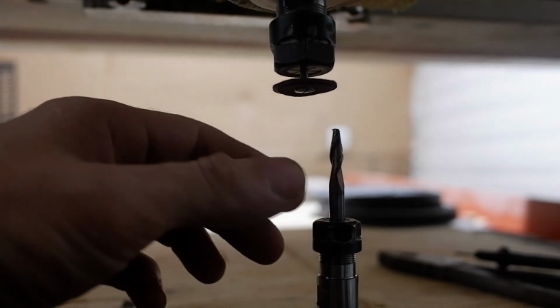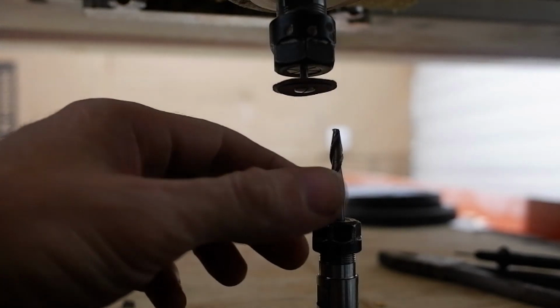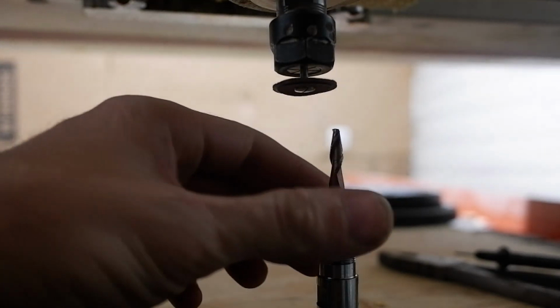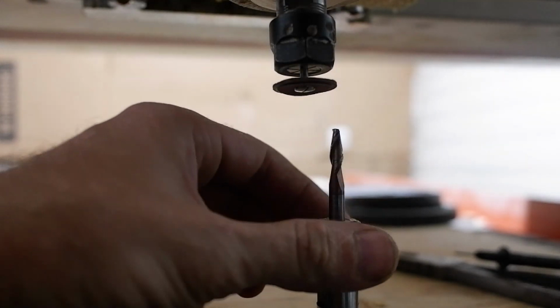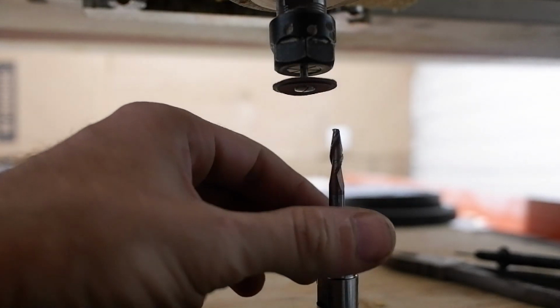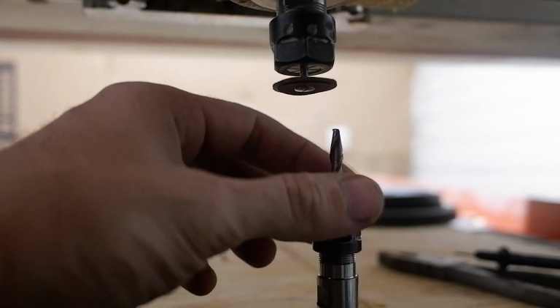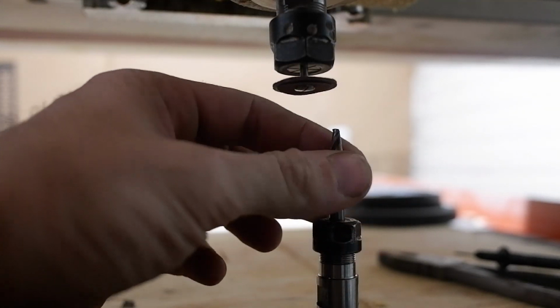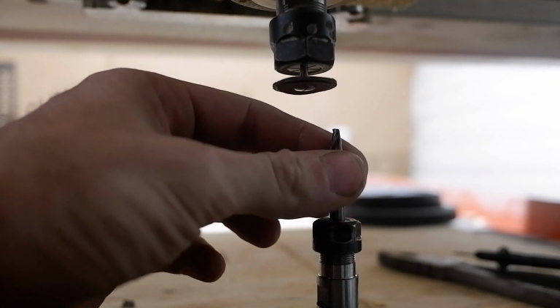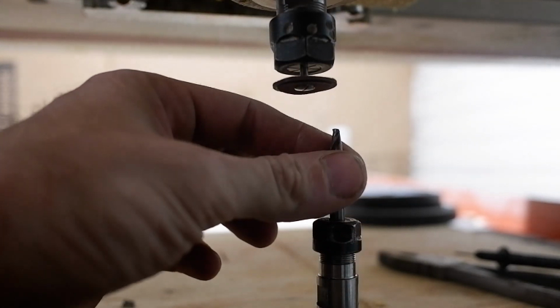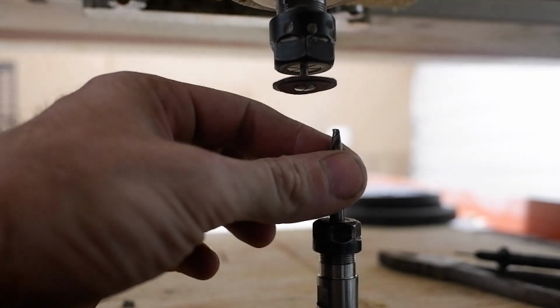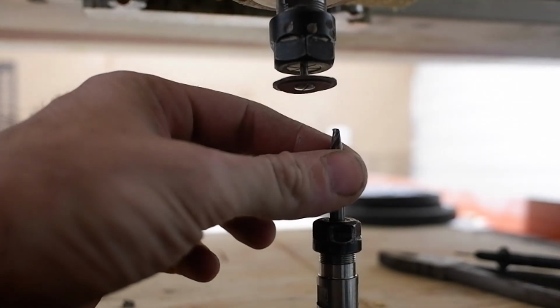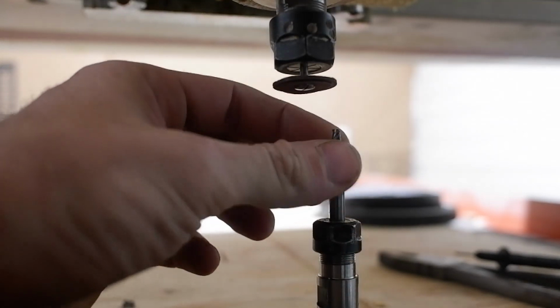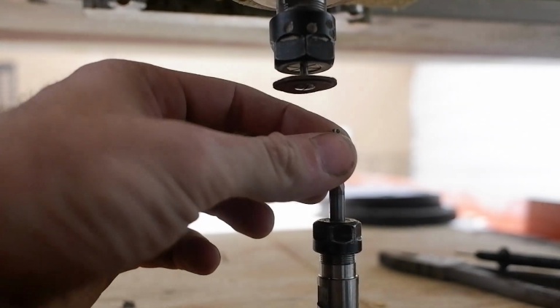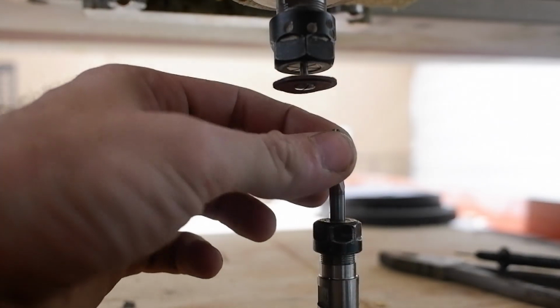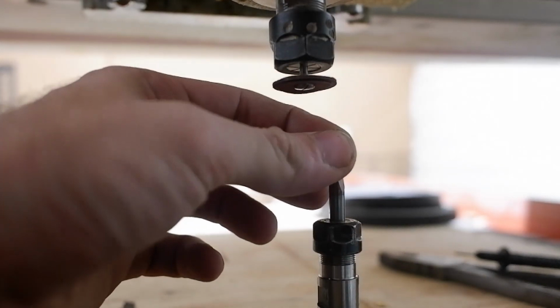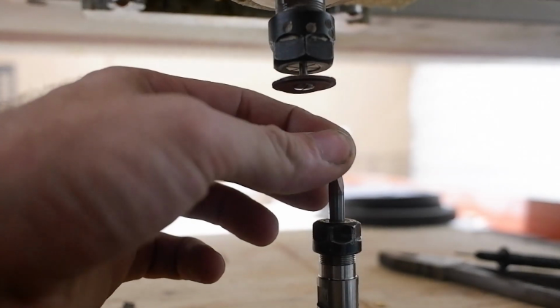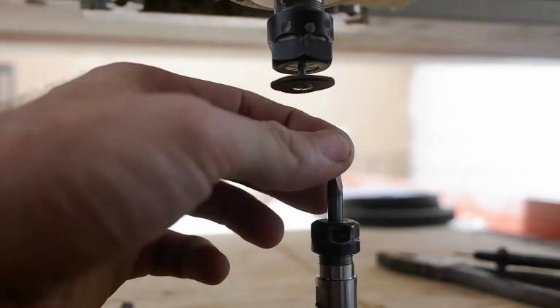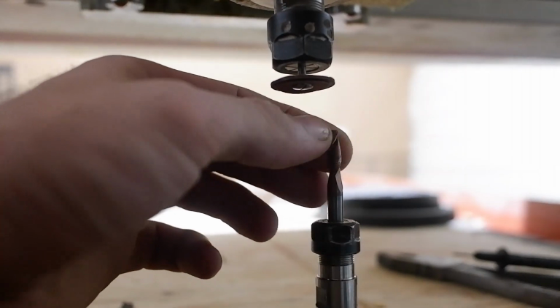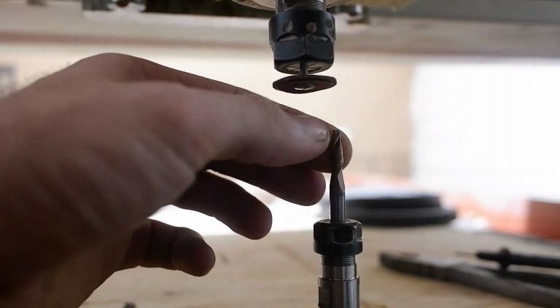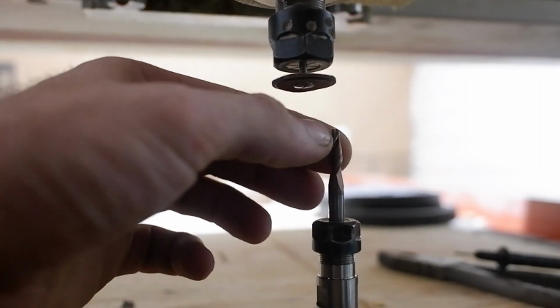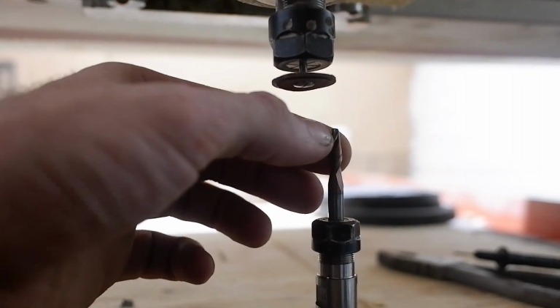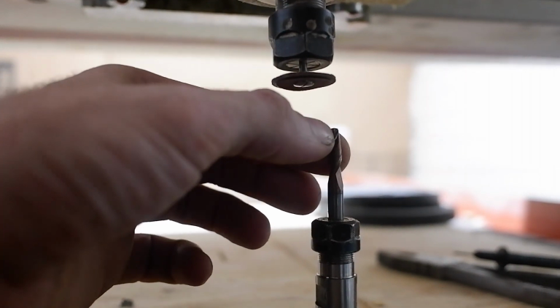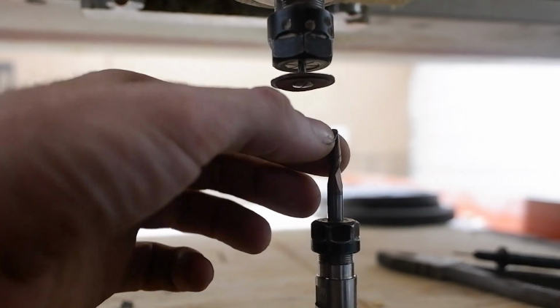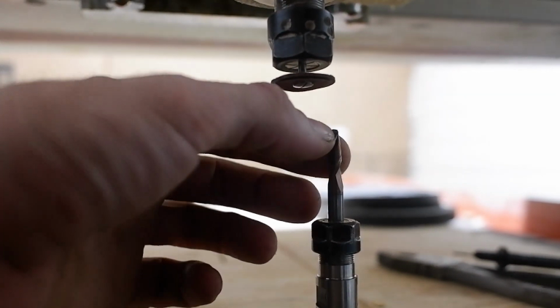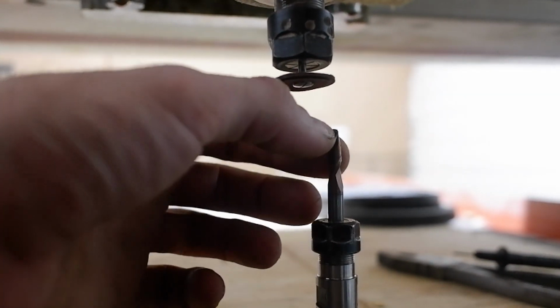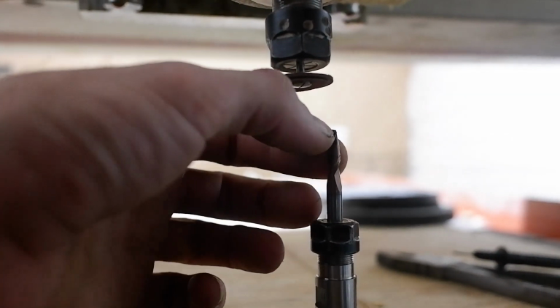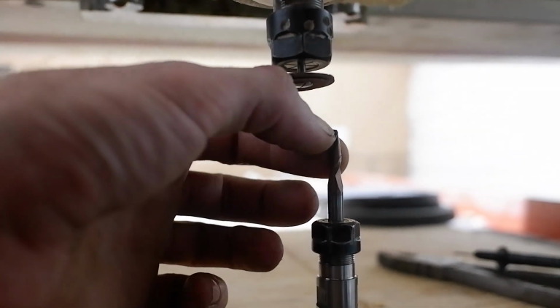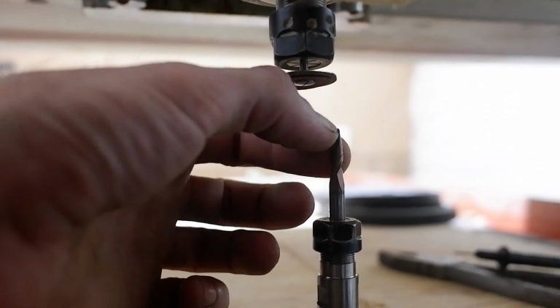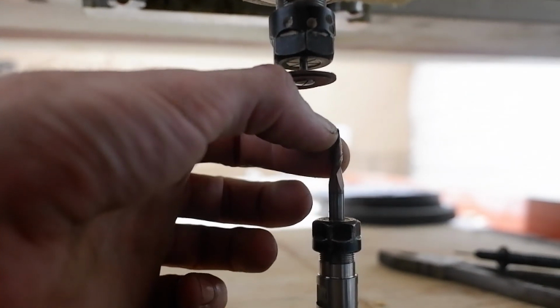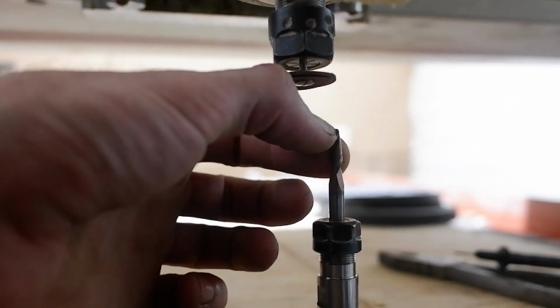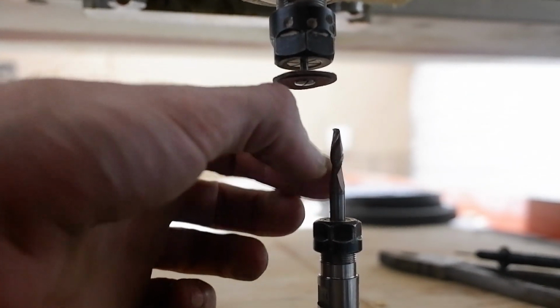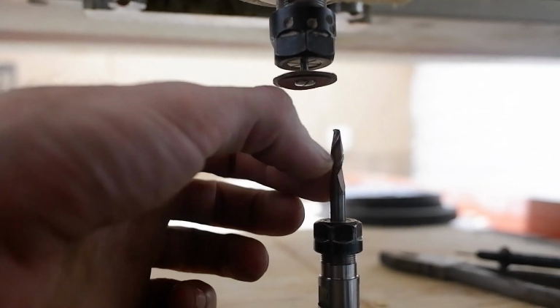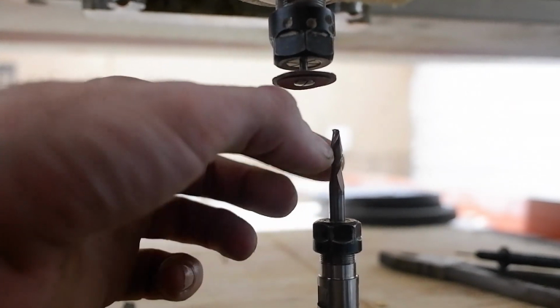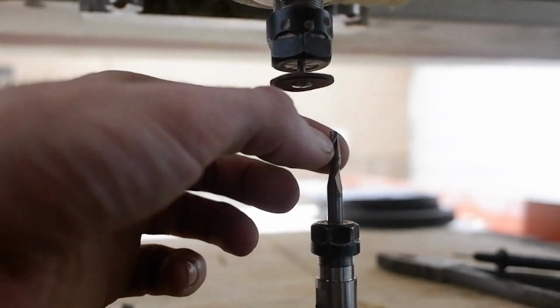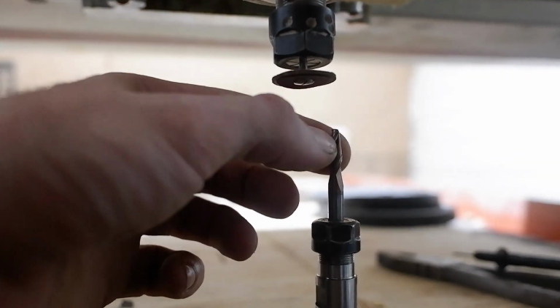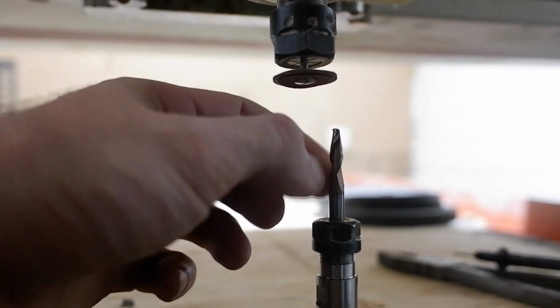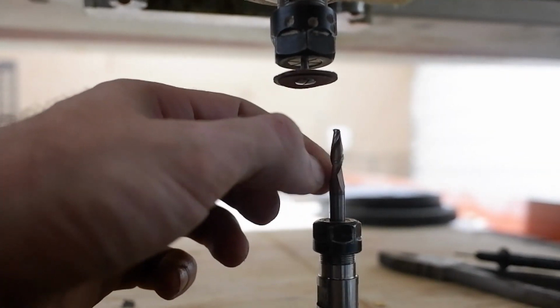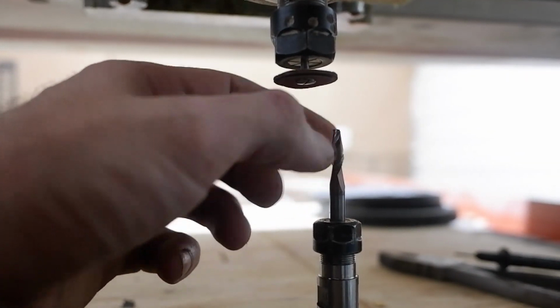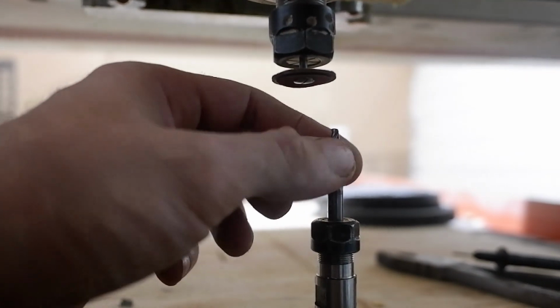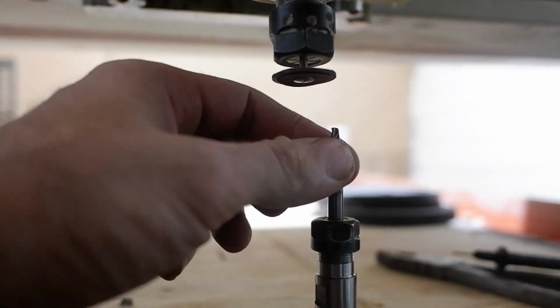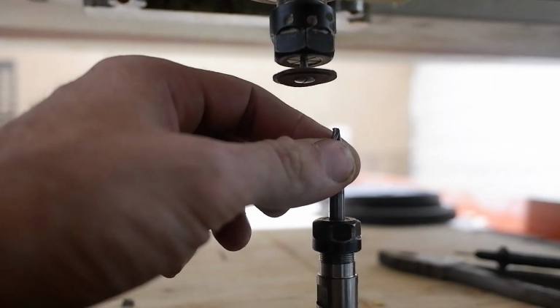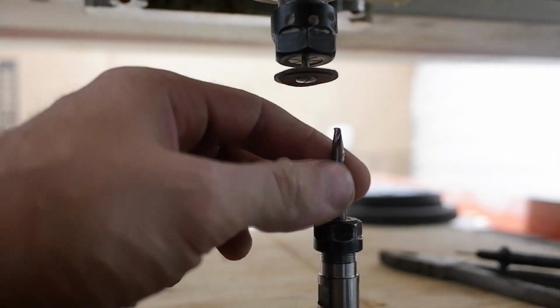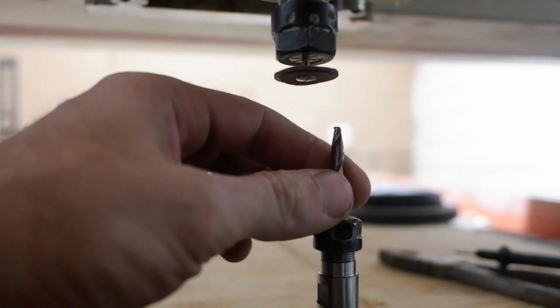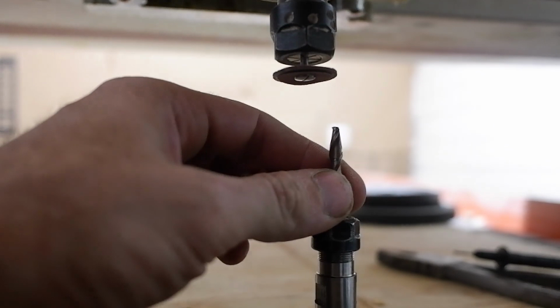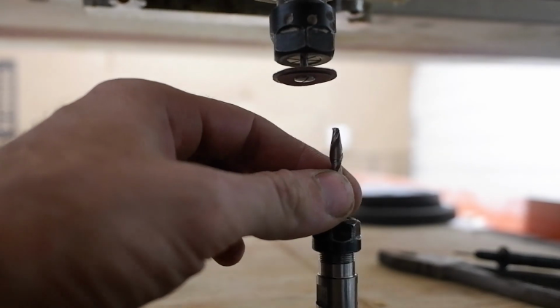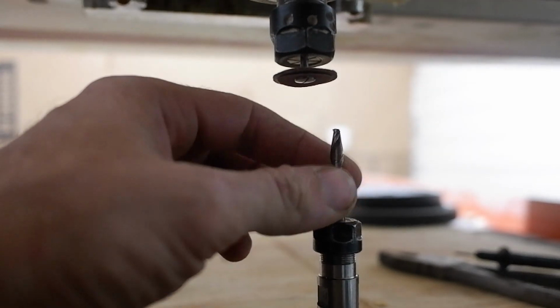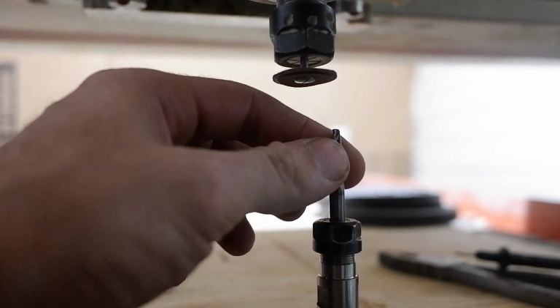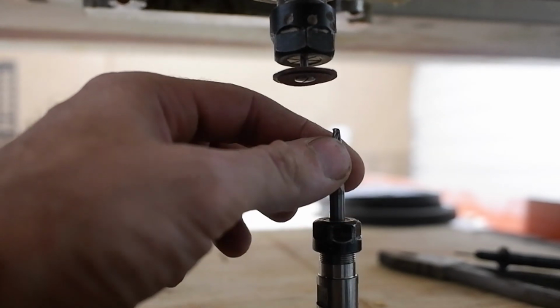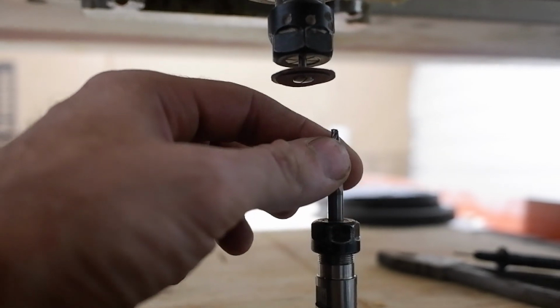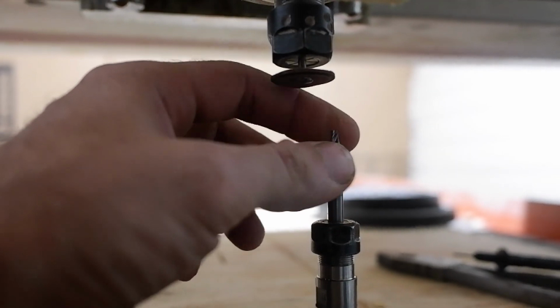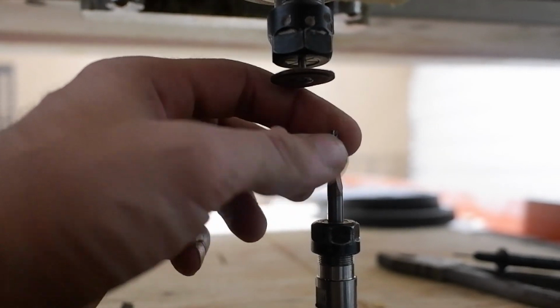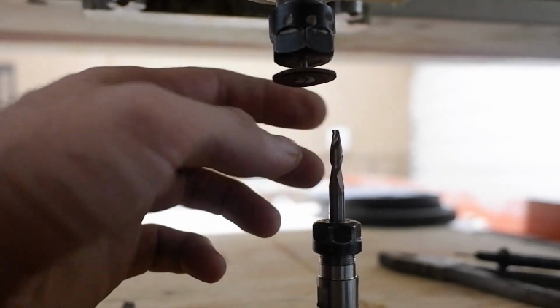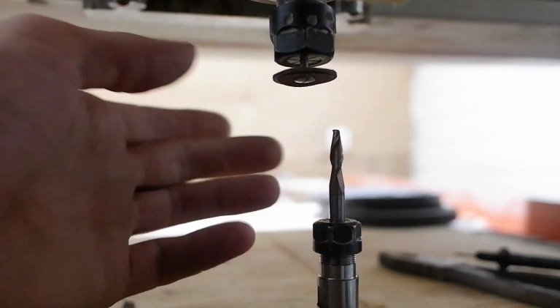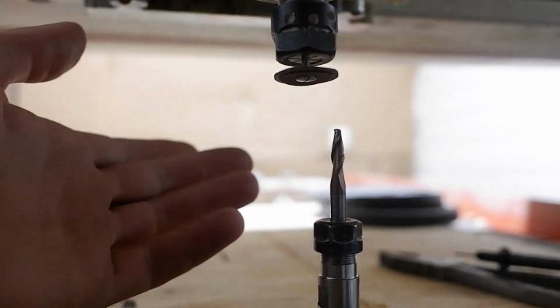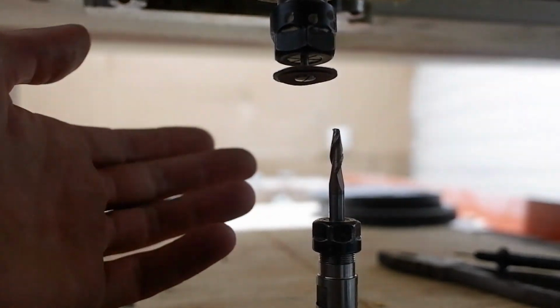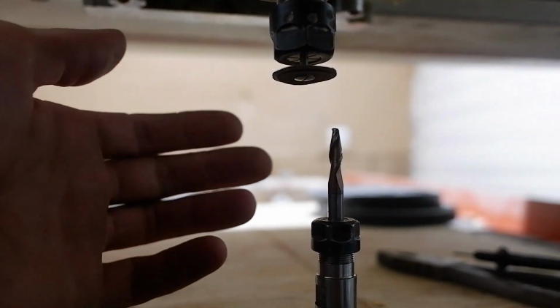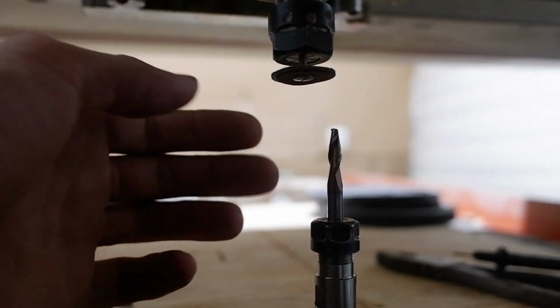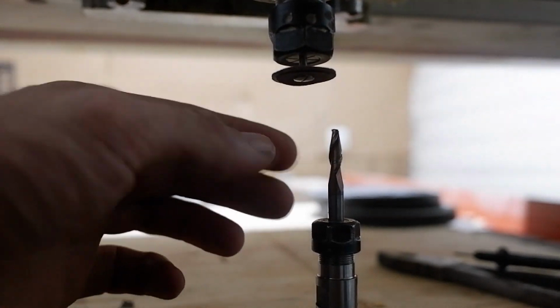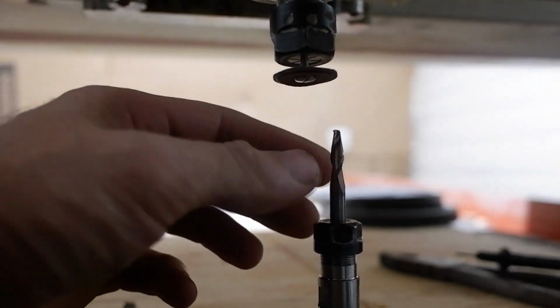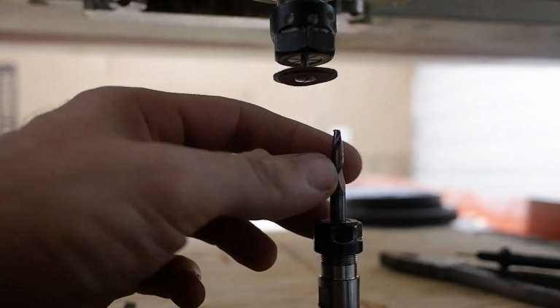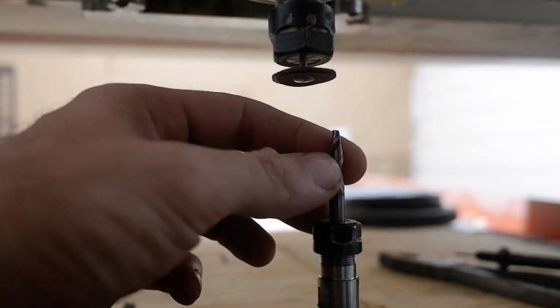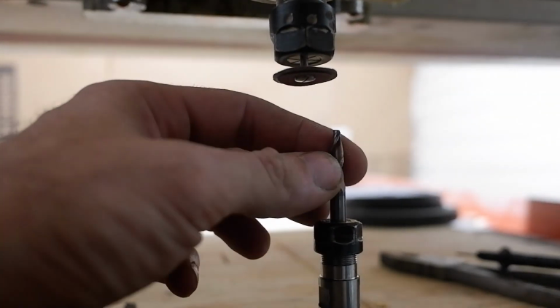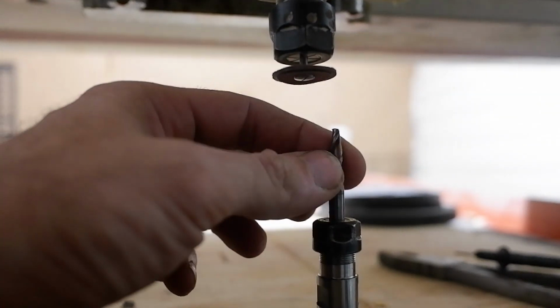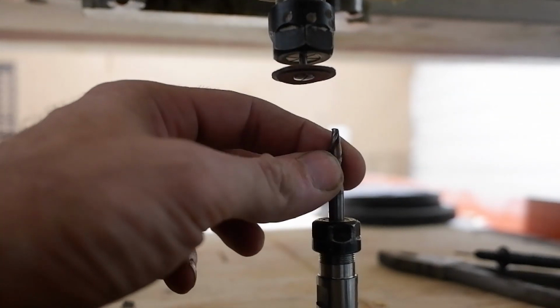Пробный запуск неудачный, прям конкретно. Надо будет на видео посмотреть, что он разлетелся так.